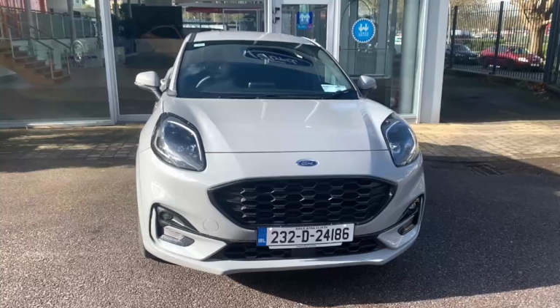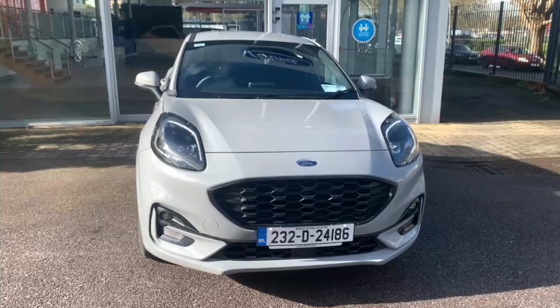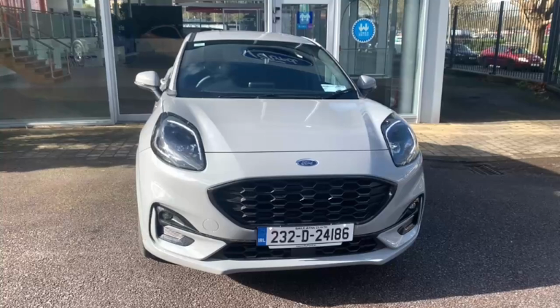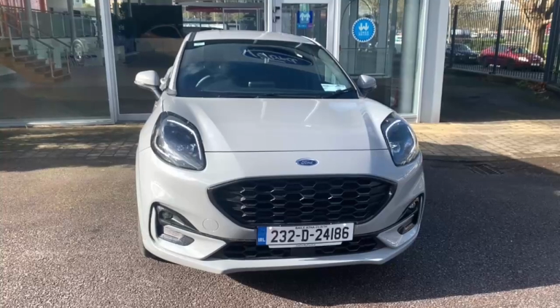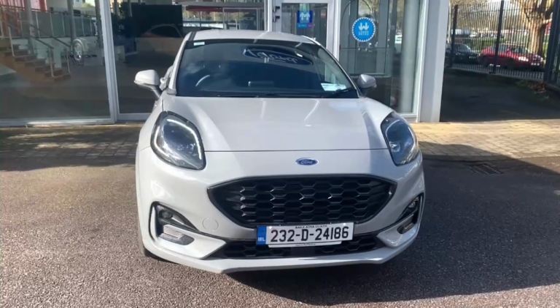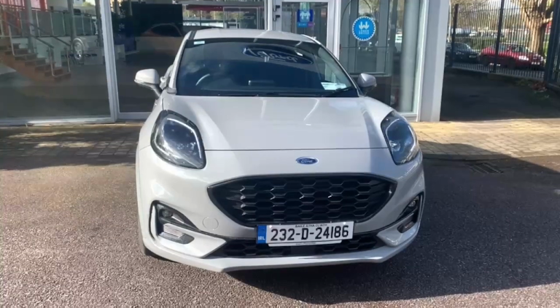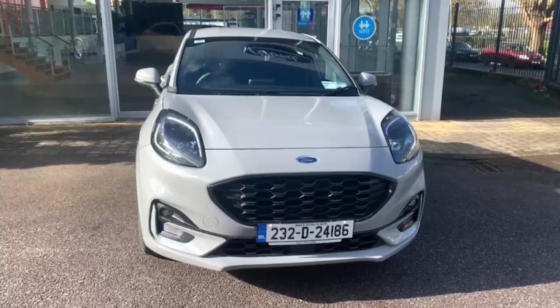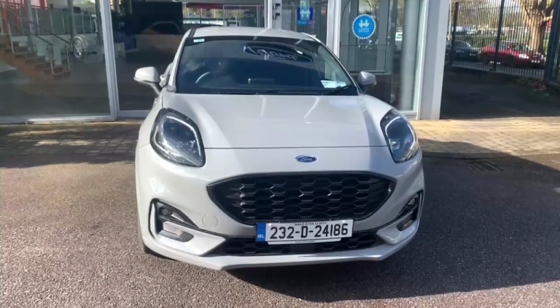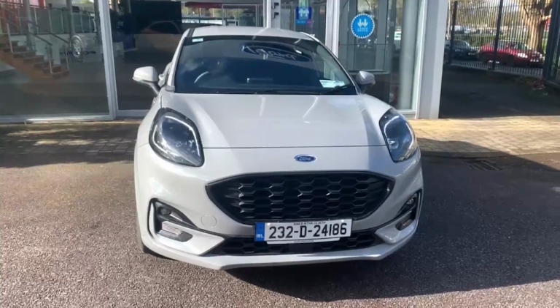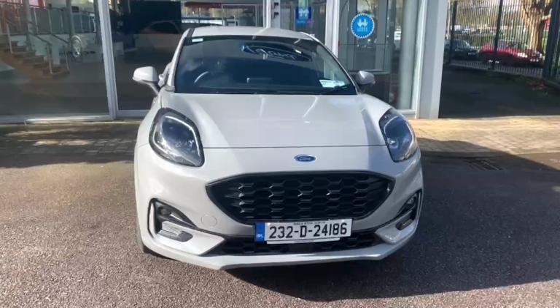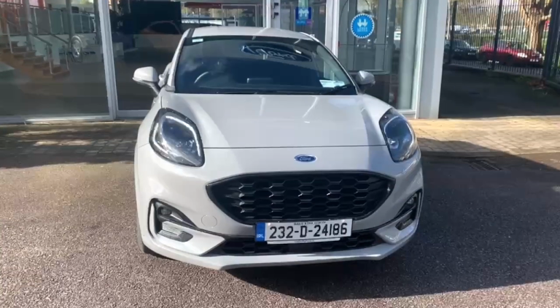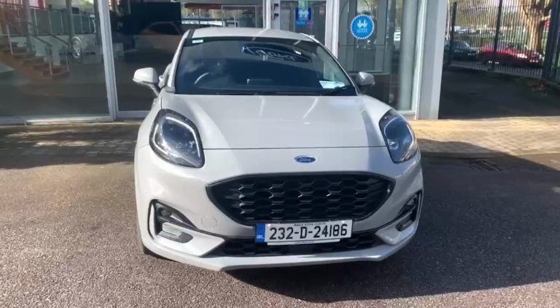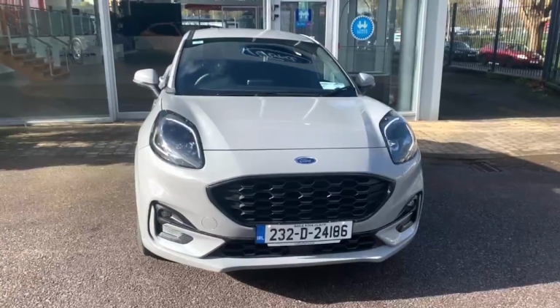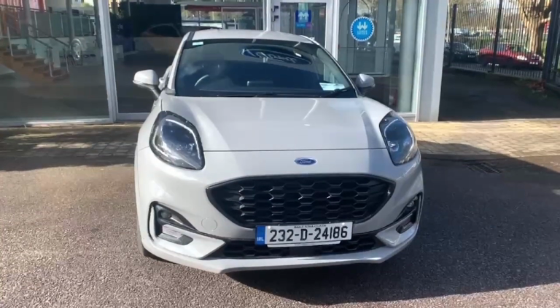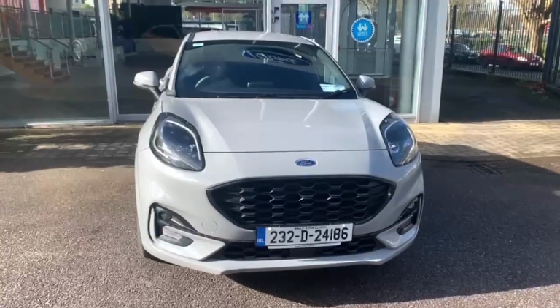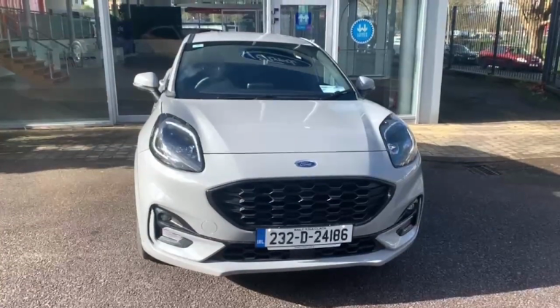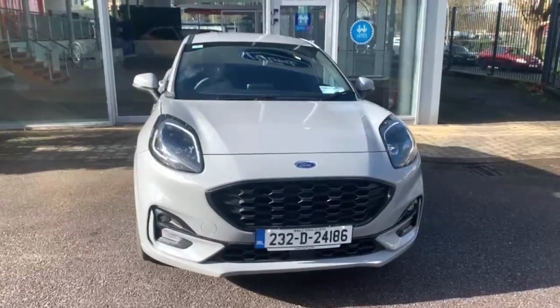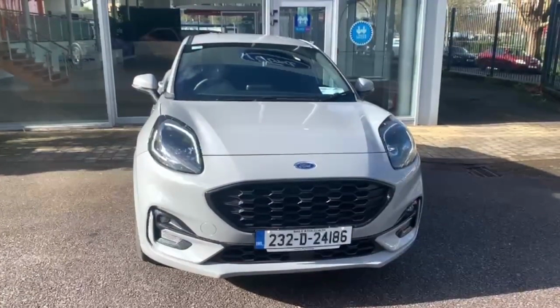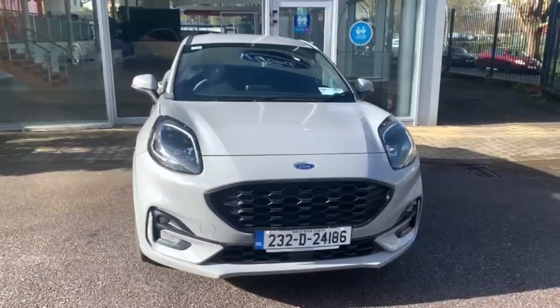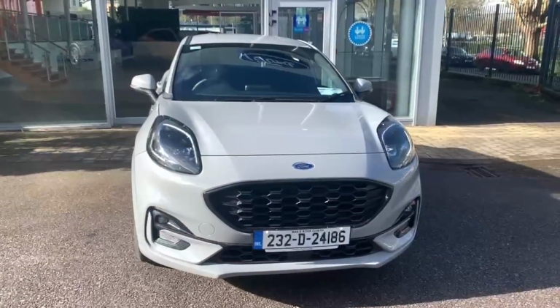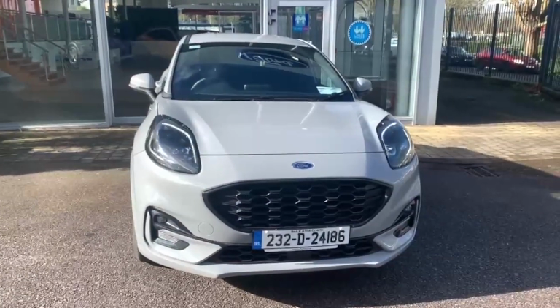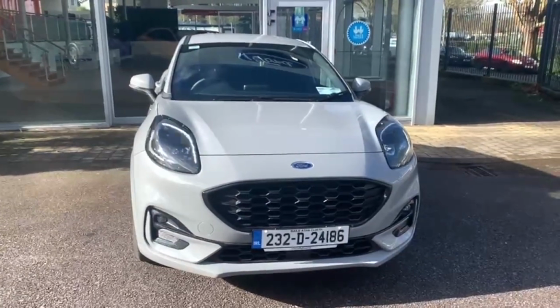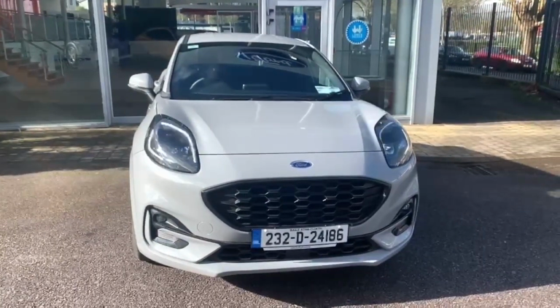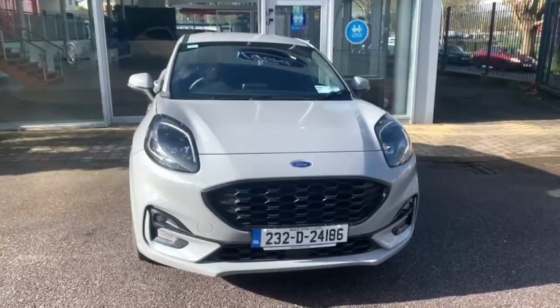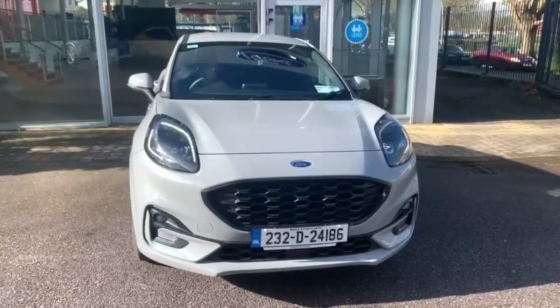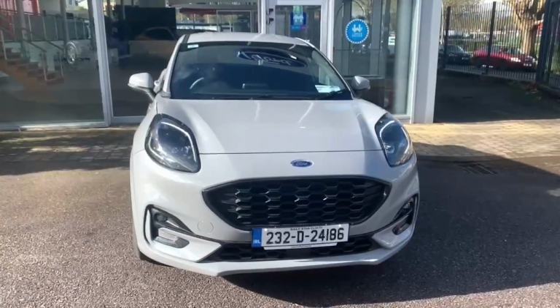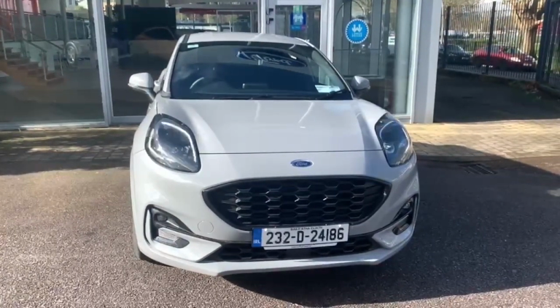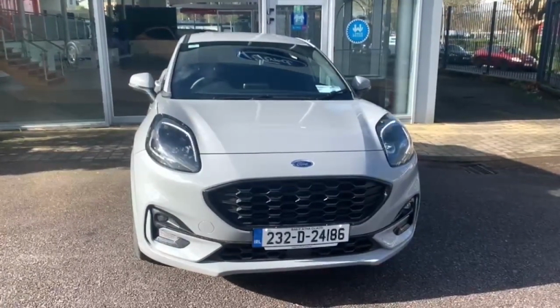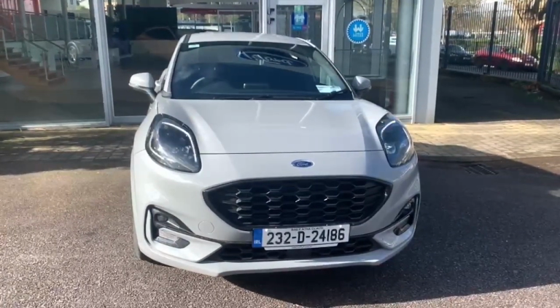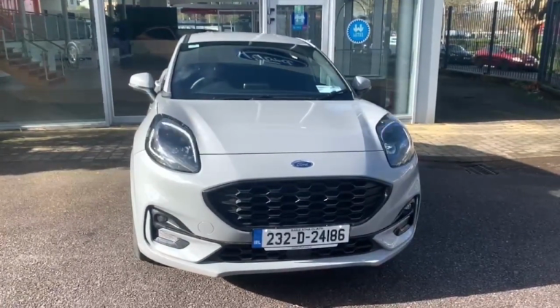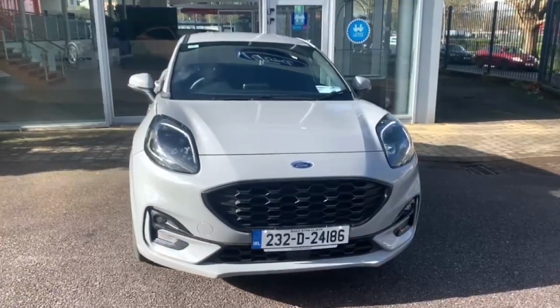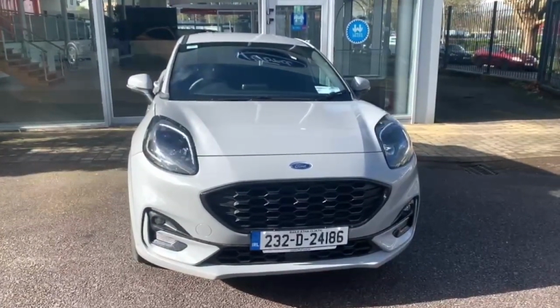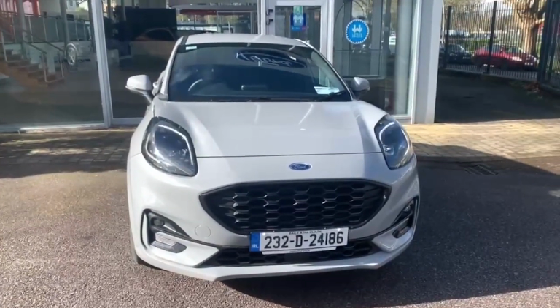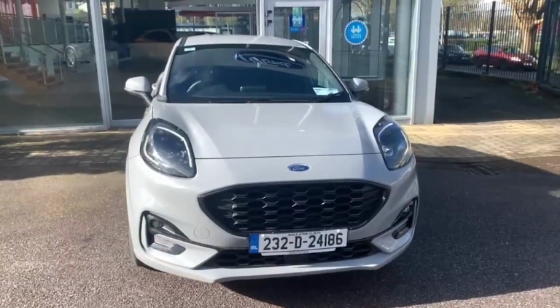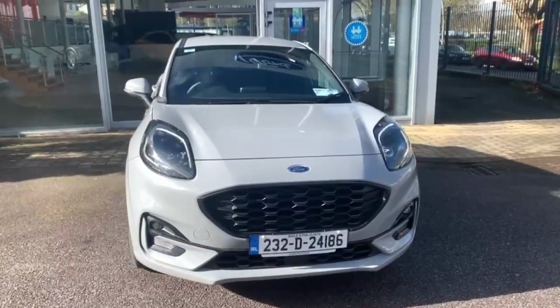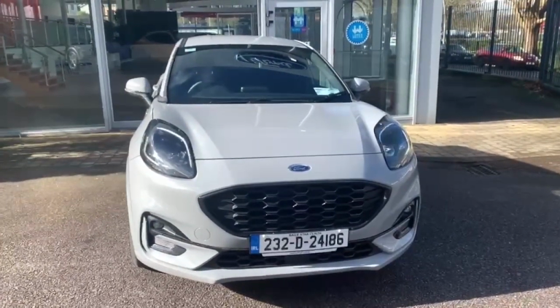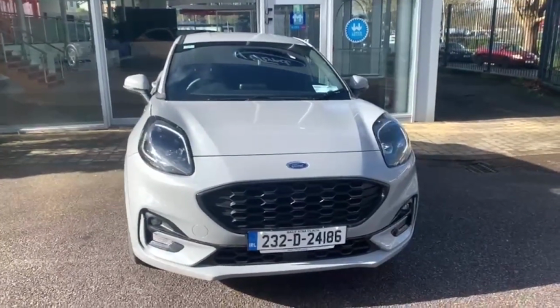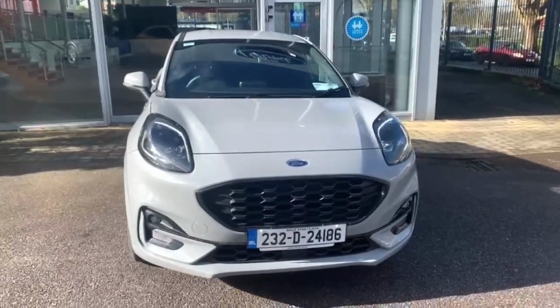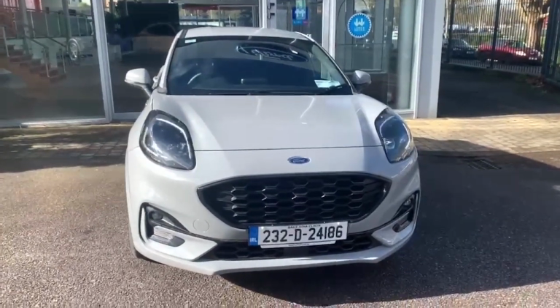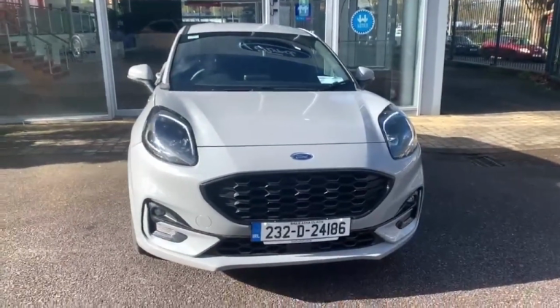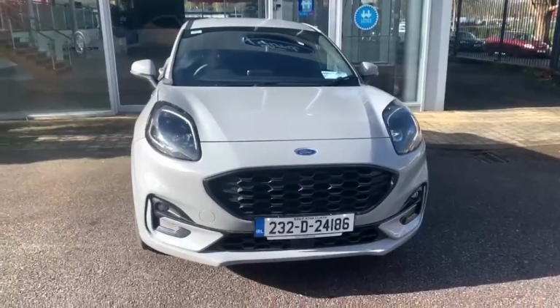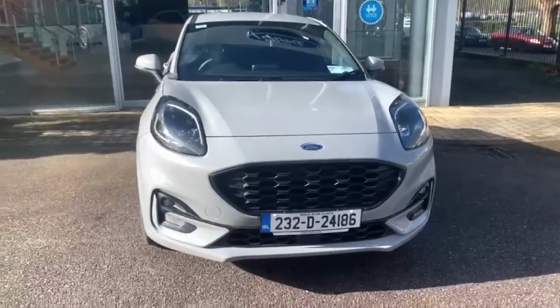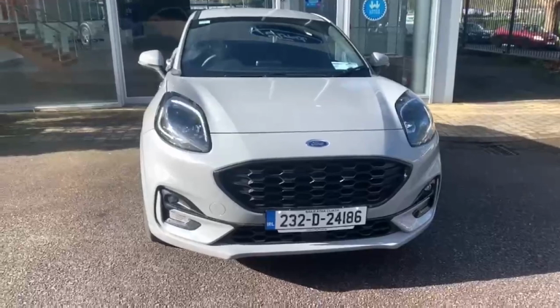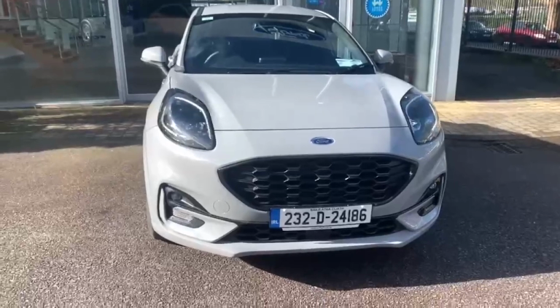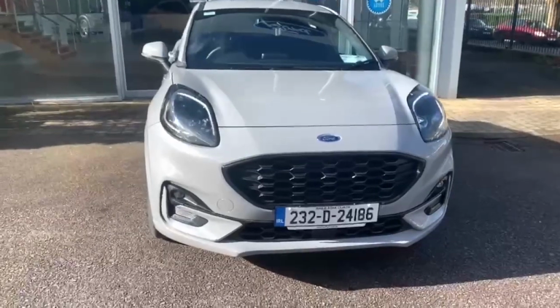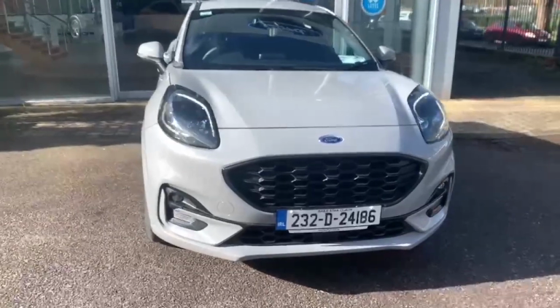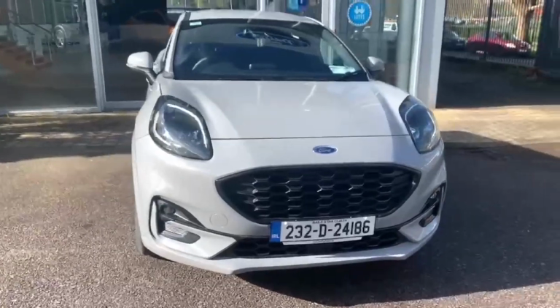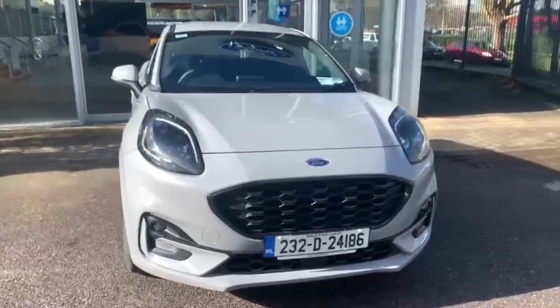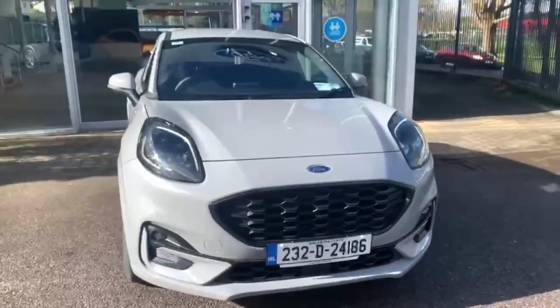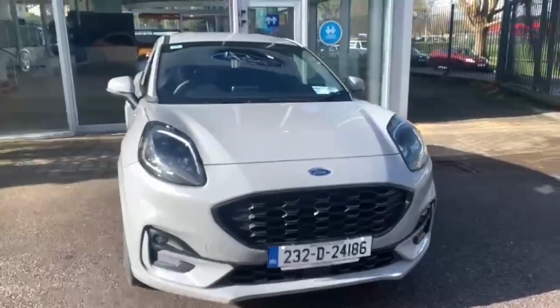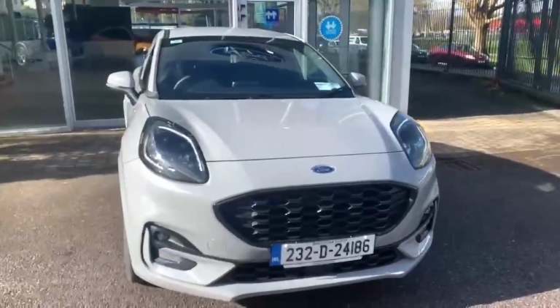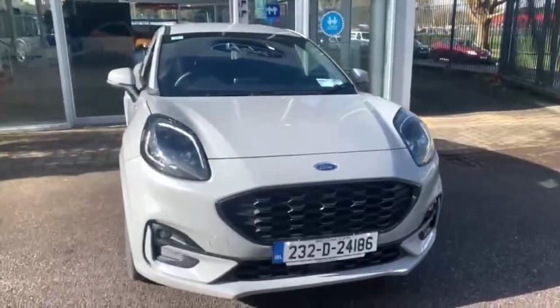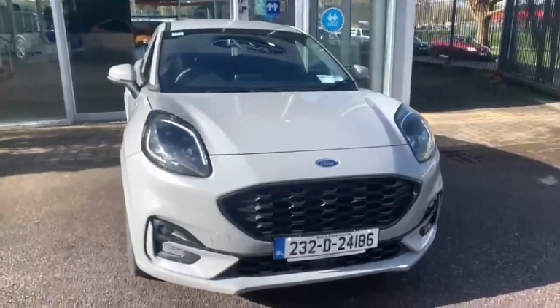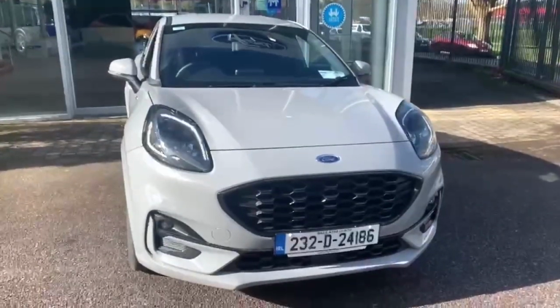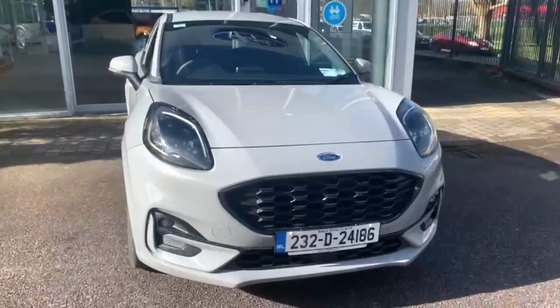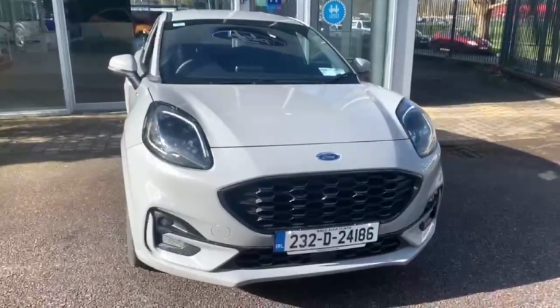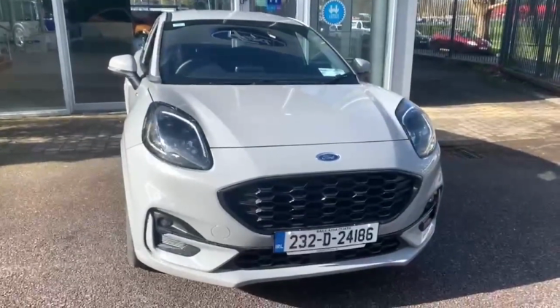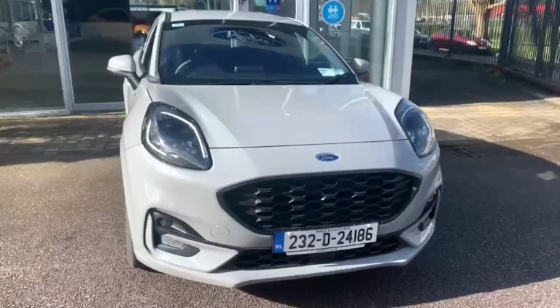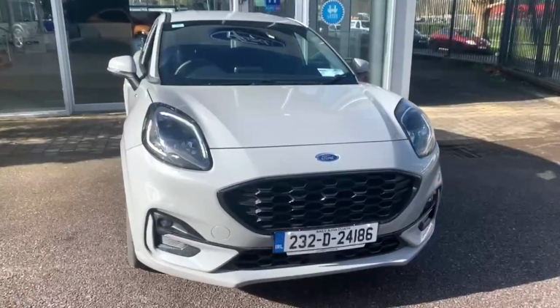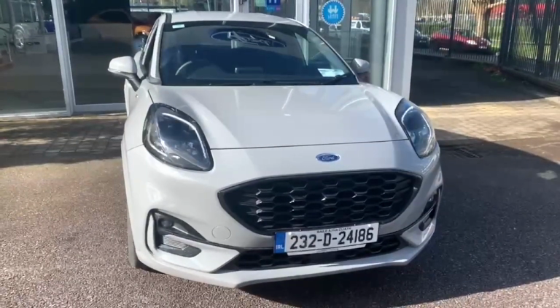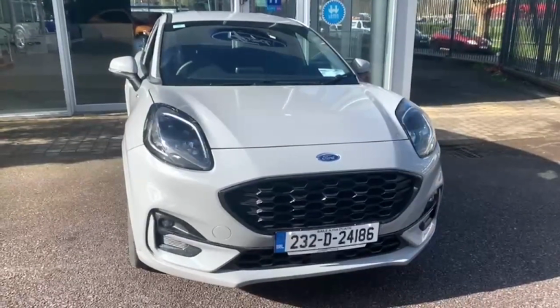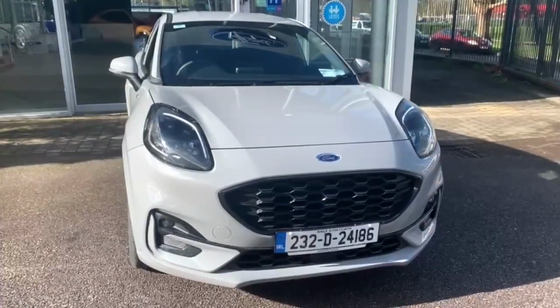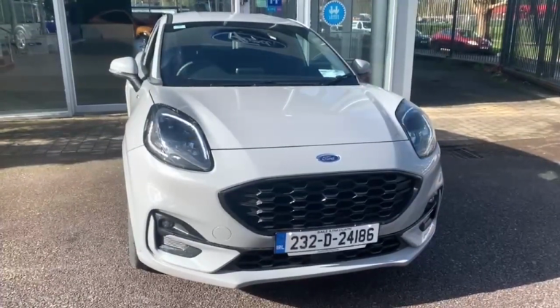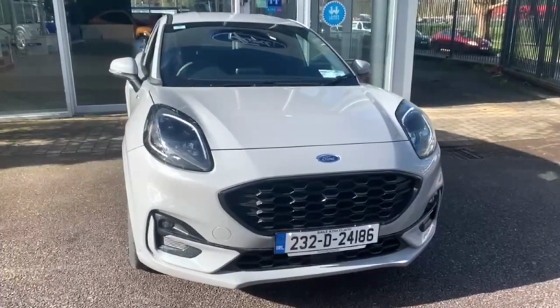Hiya, Neil here from Joe Duffy Ford Cork presenting this gorgeous Puma ST Line.